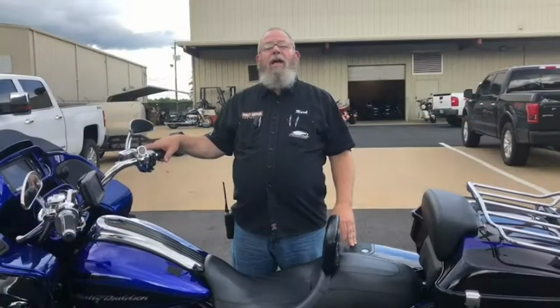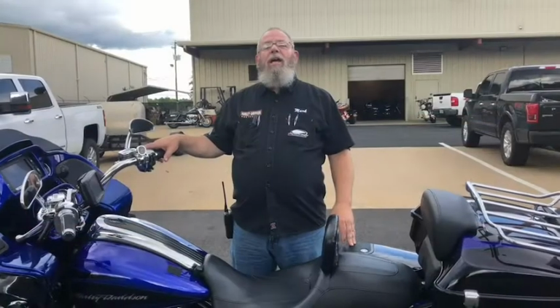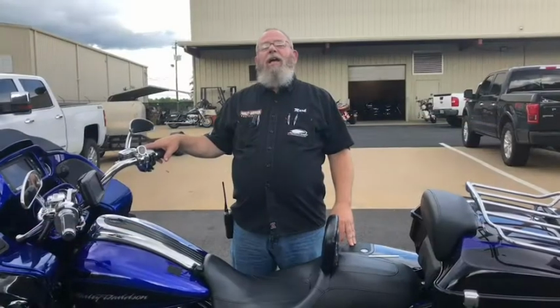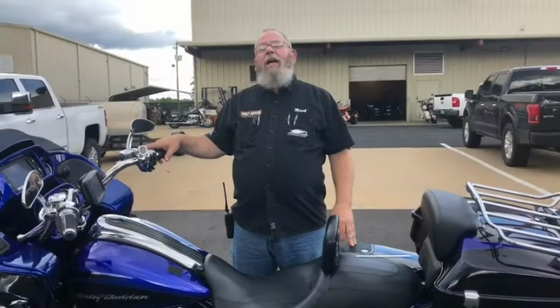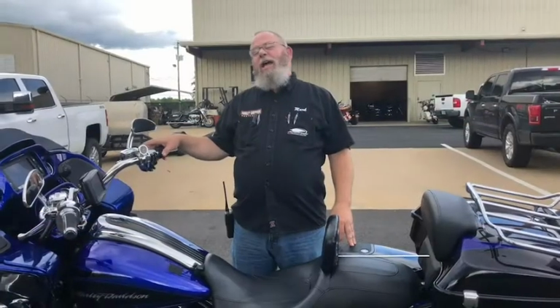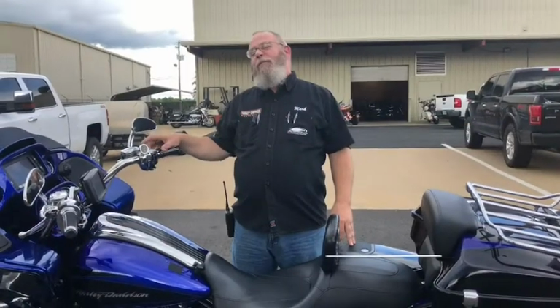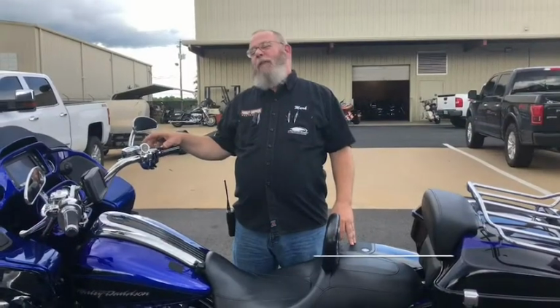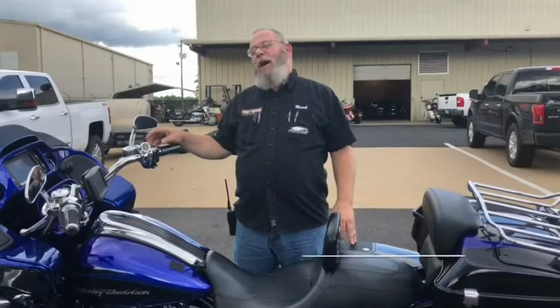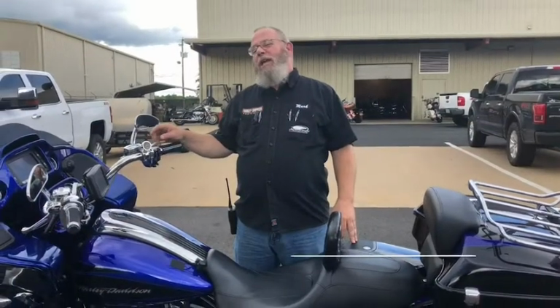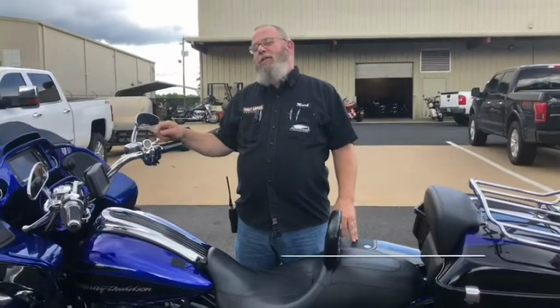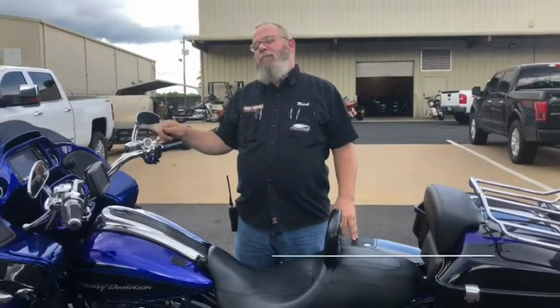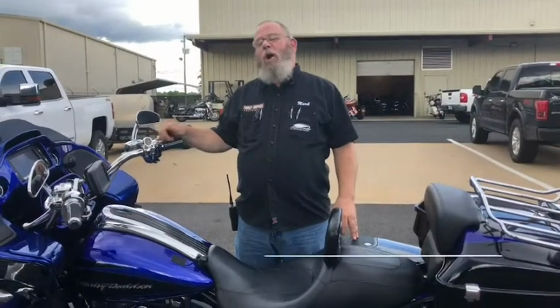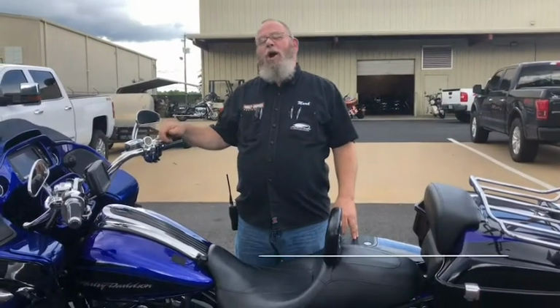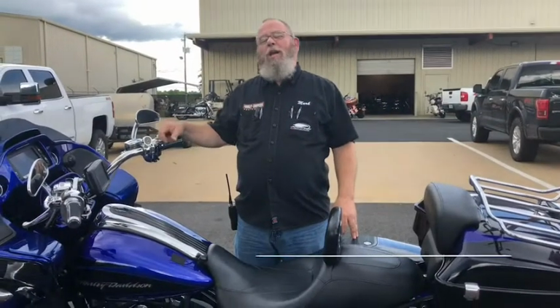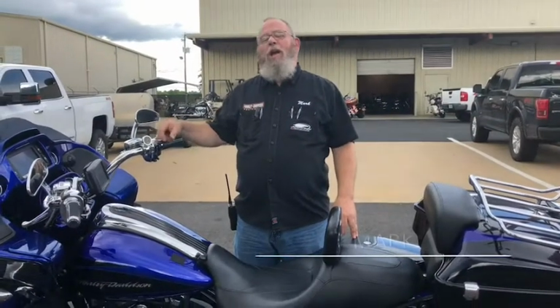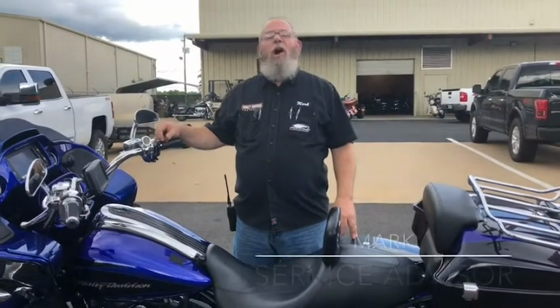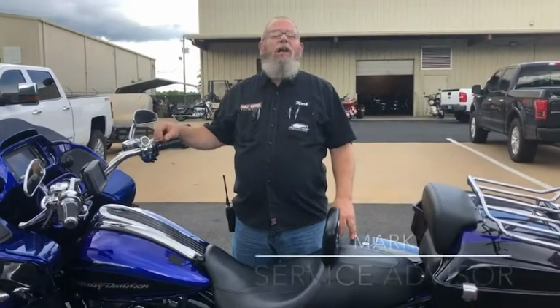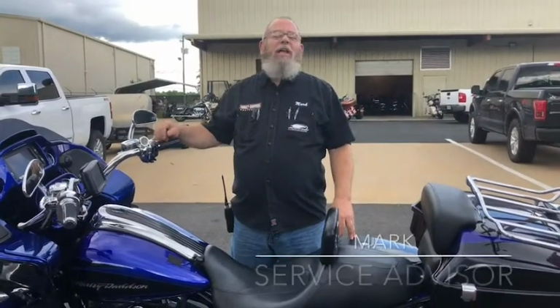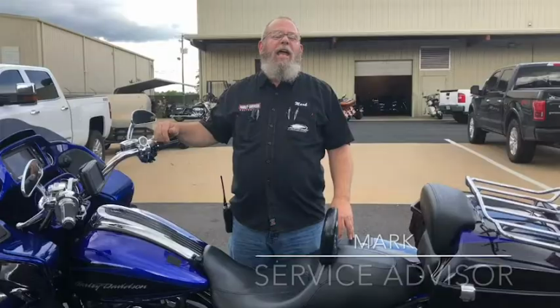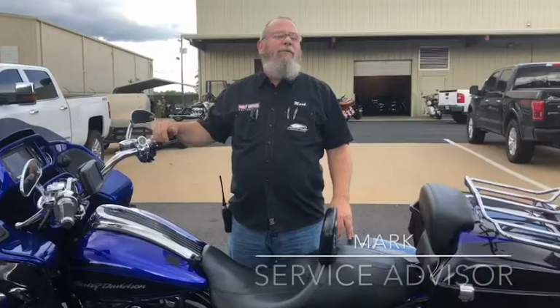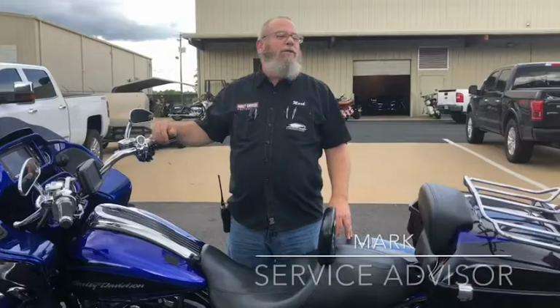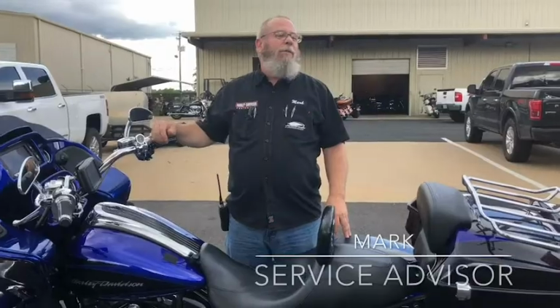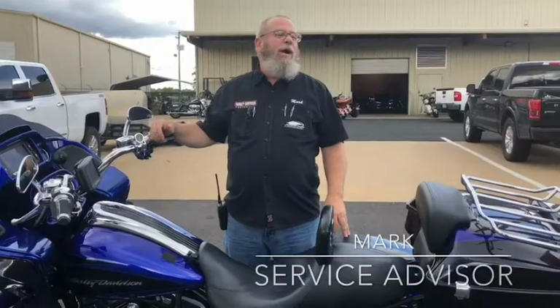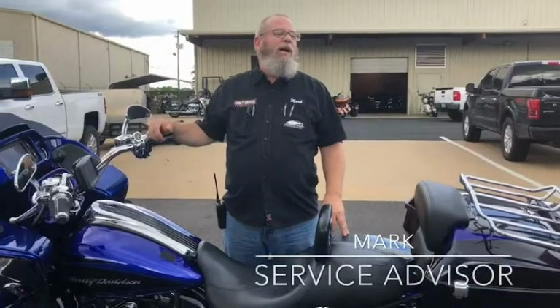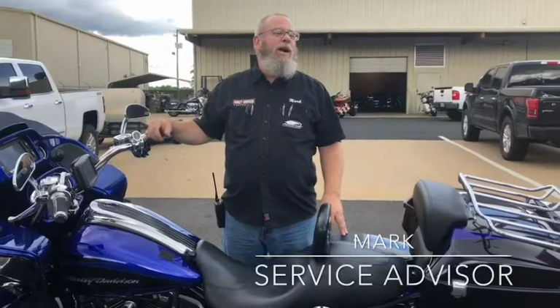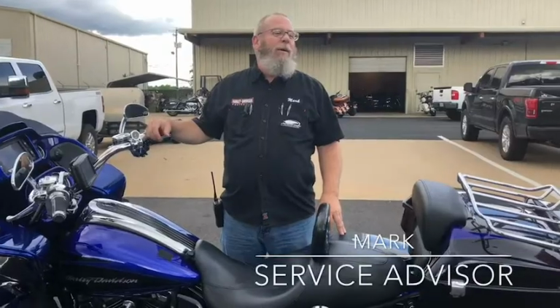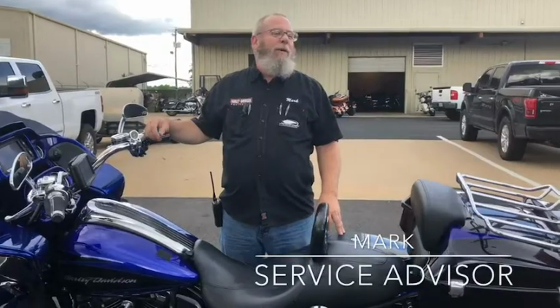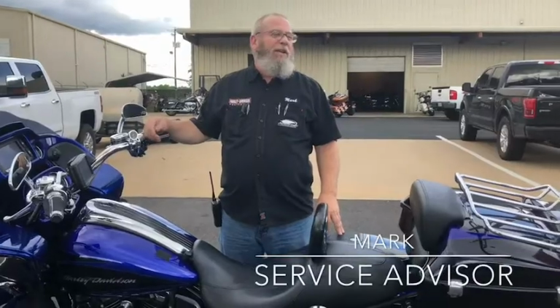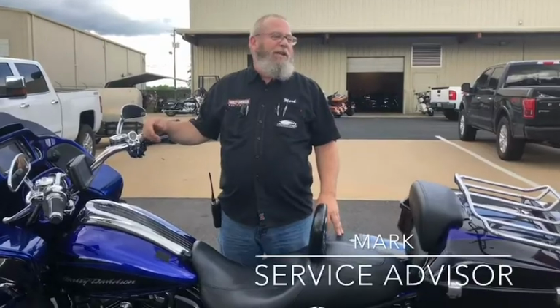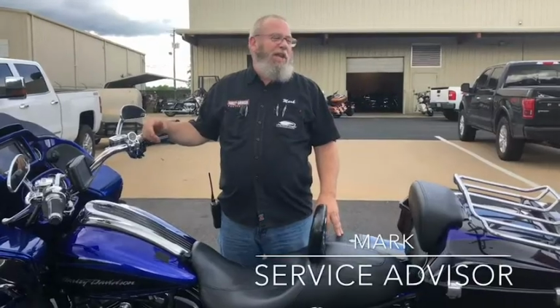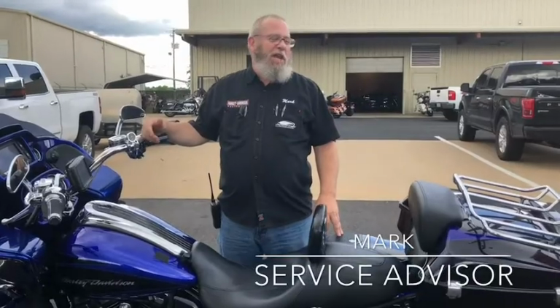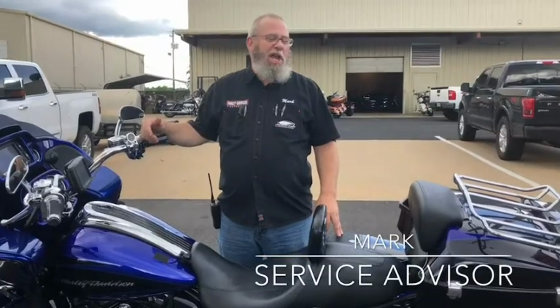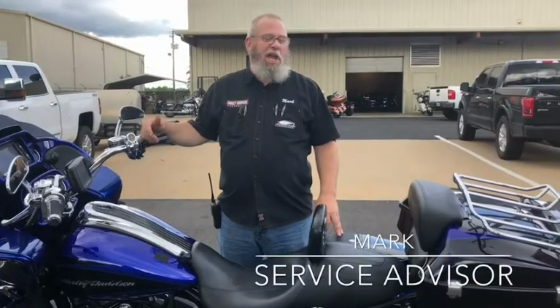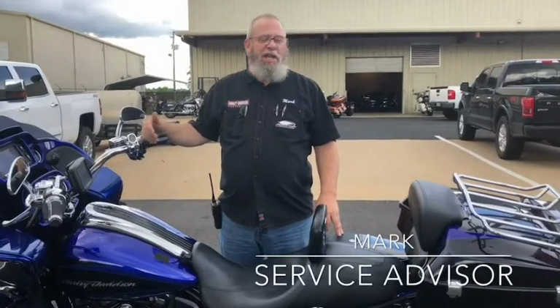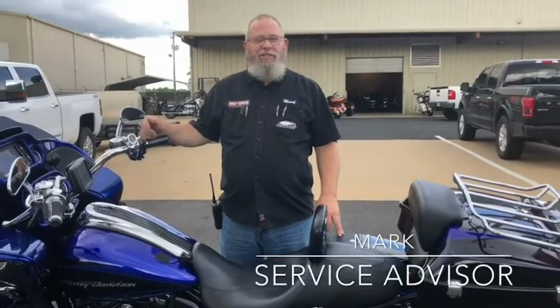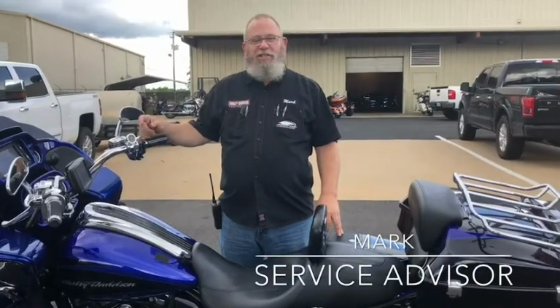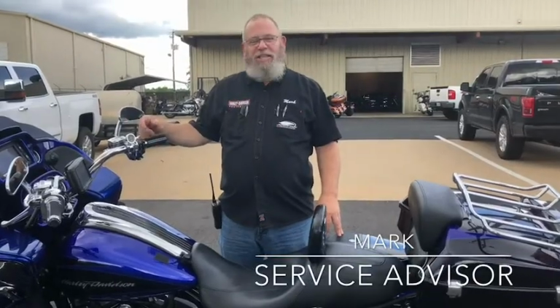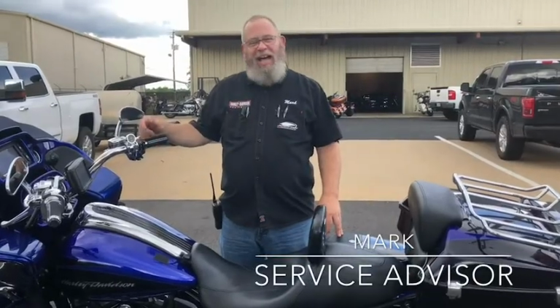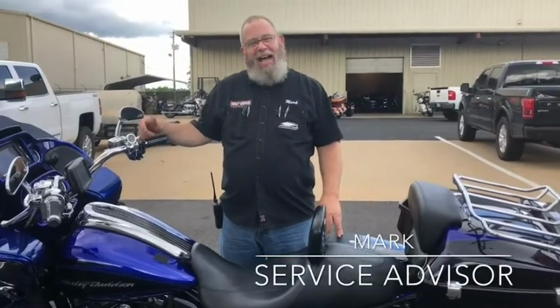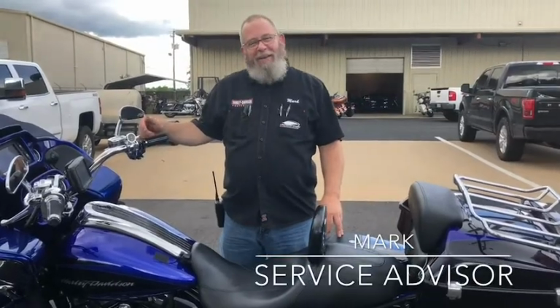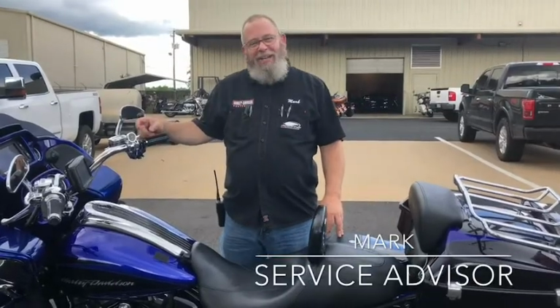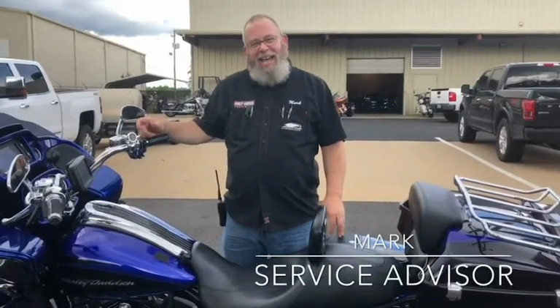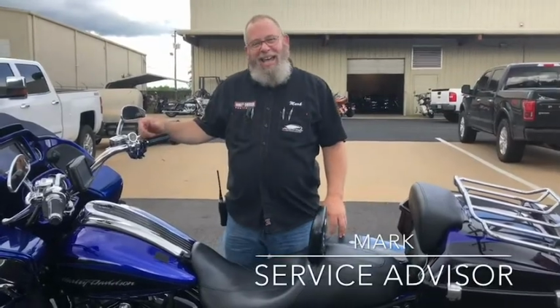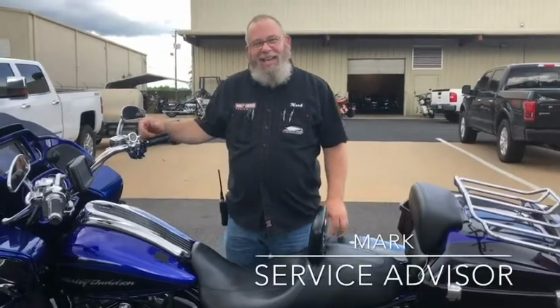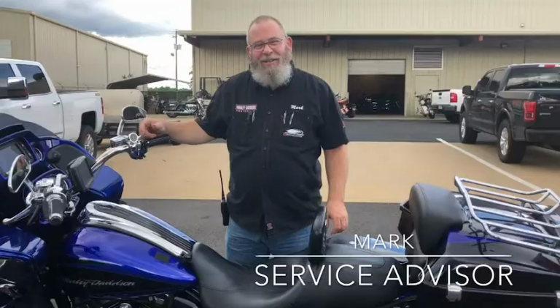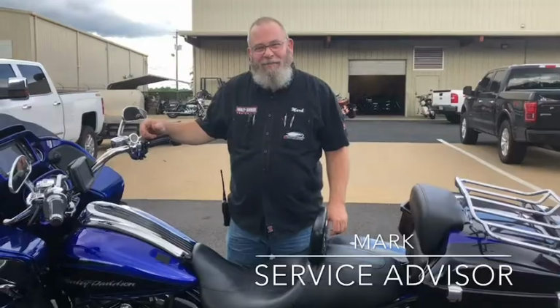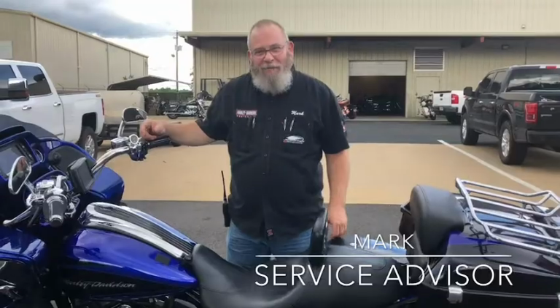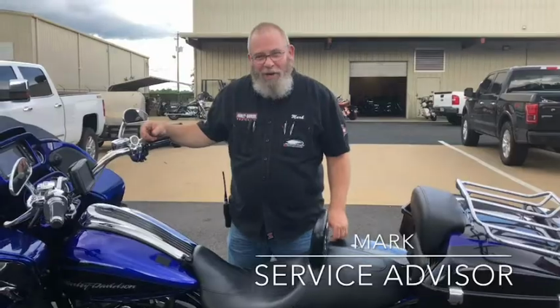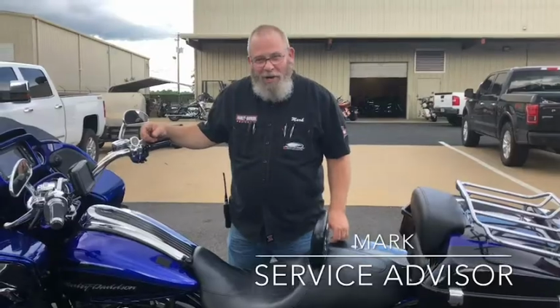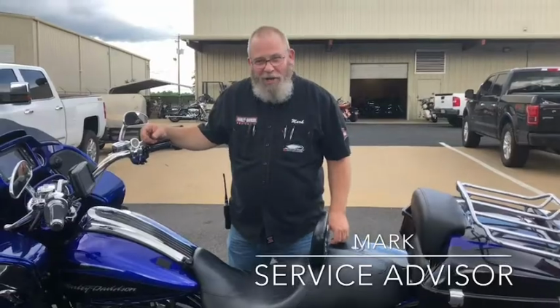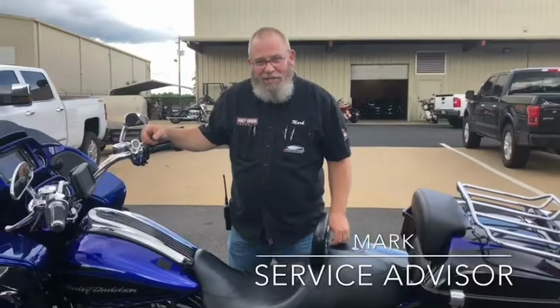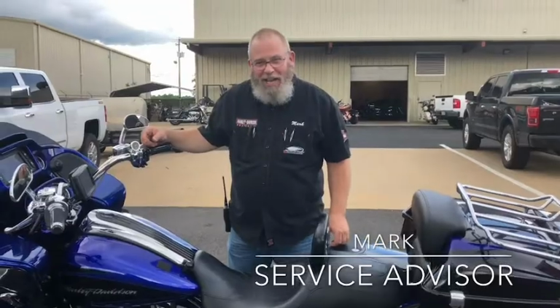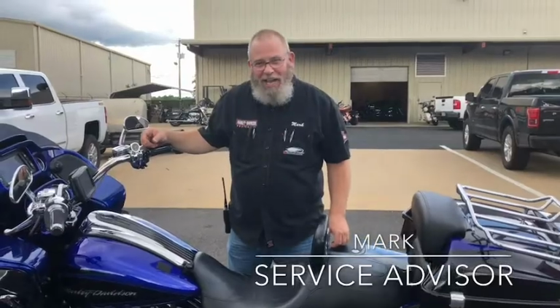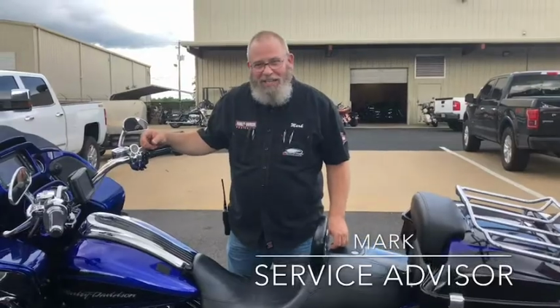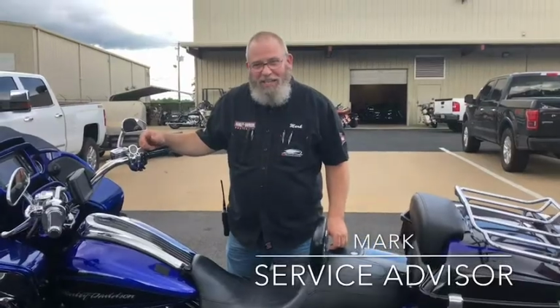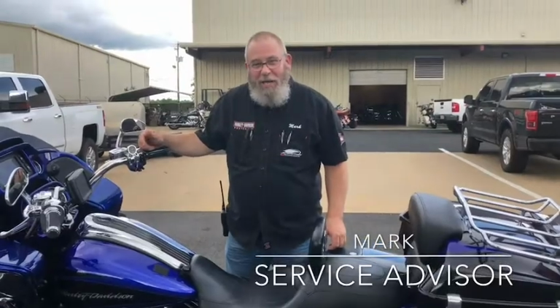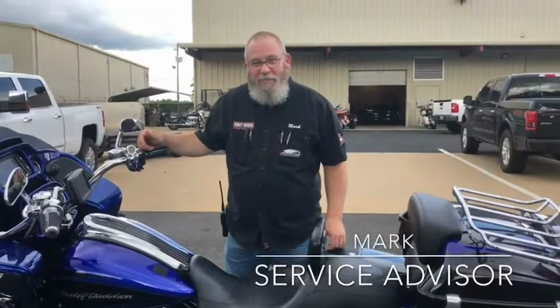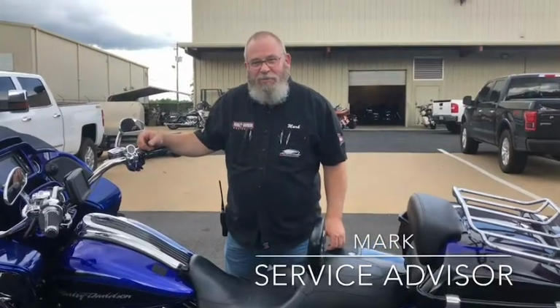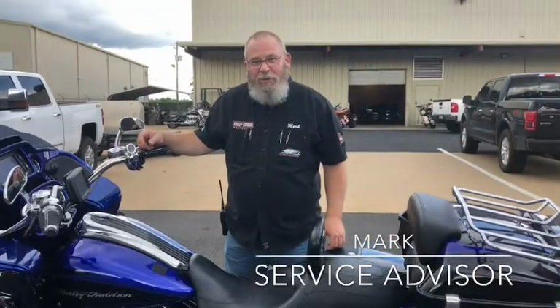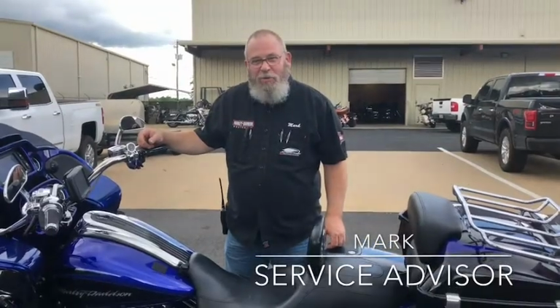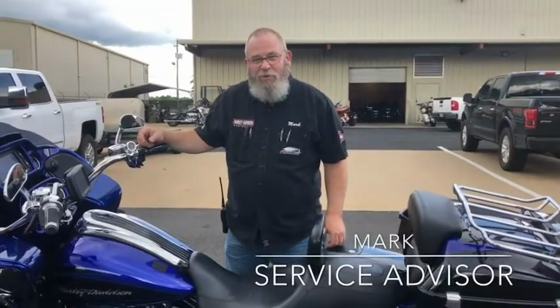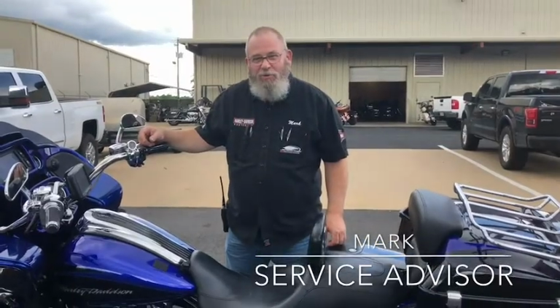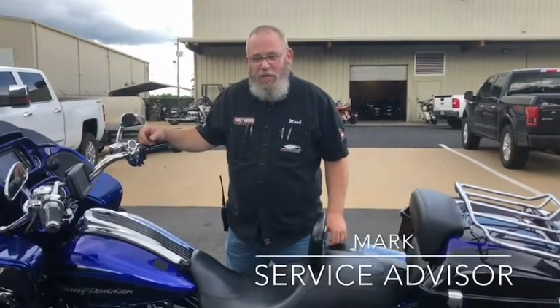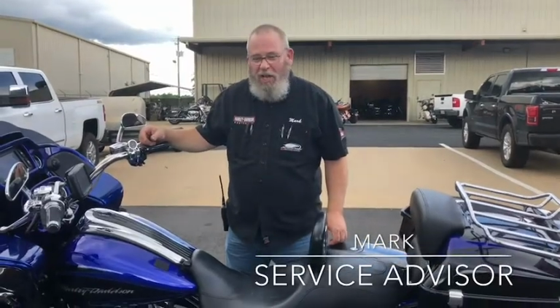Hey everybody, it's Mark at Harley-Davidson of Montgomery and it's time again for another Tech Tip Tuesday.